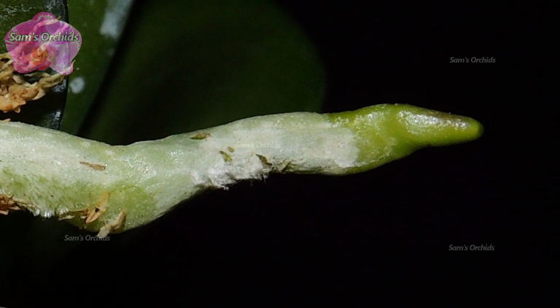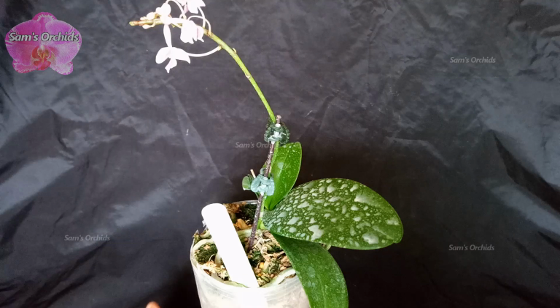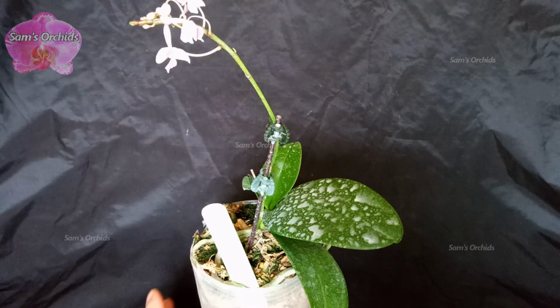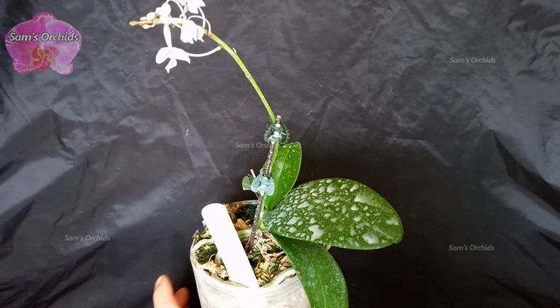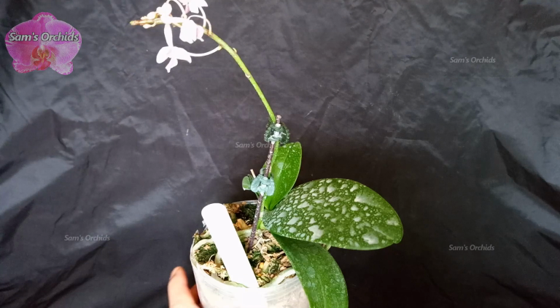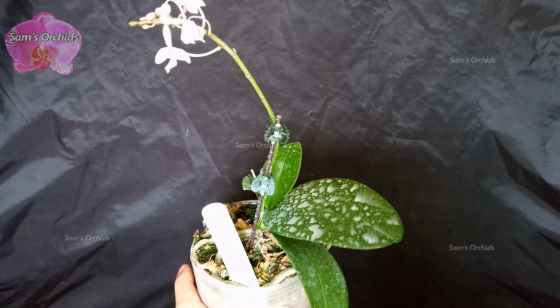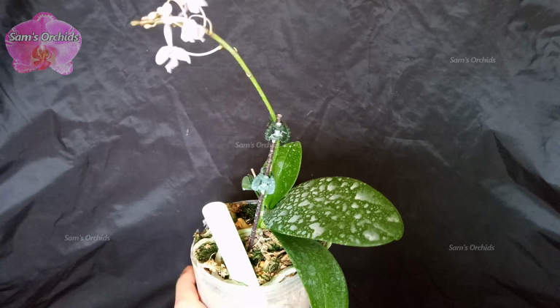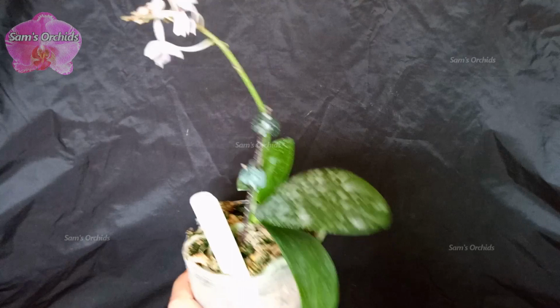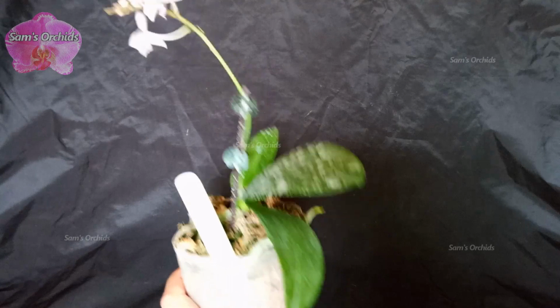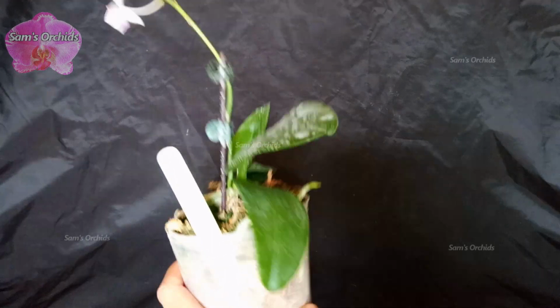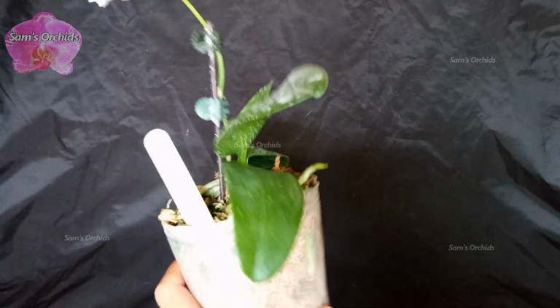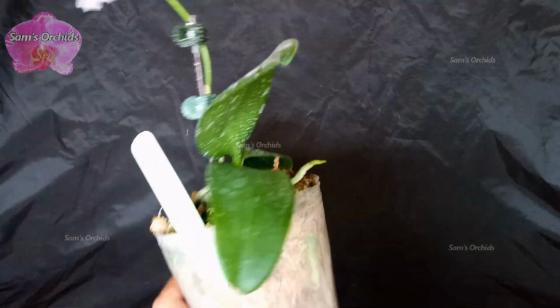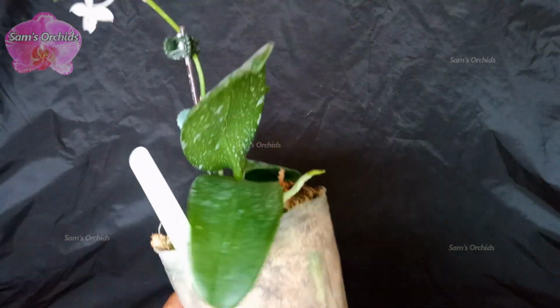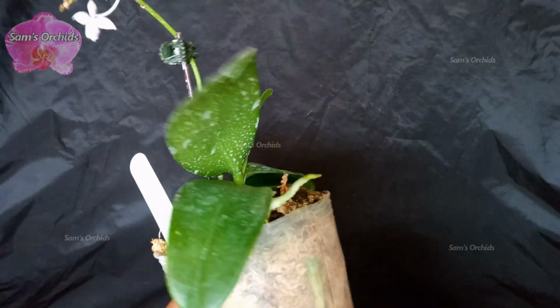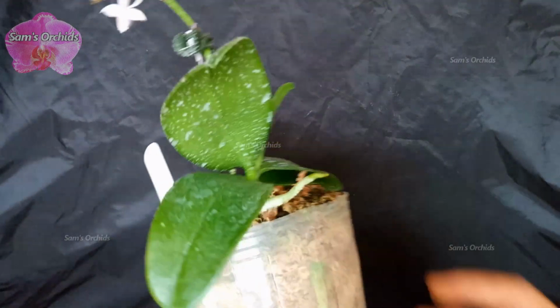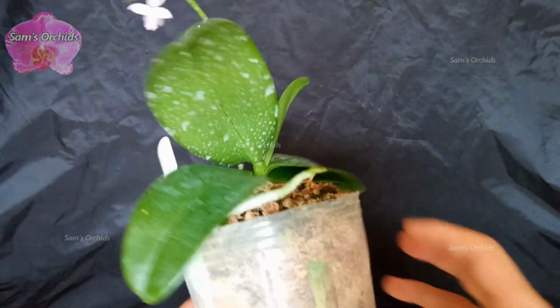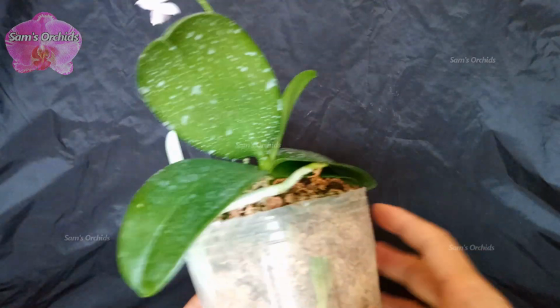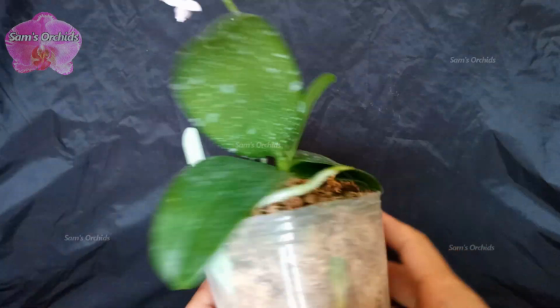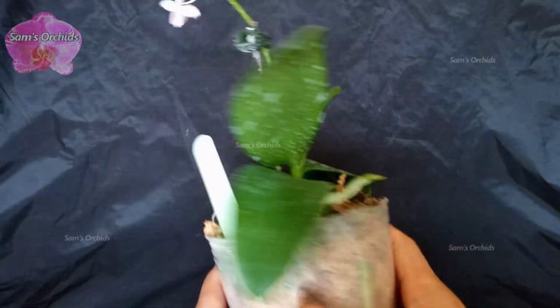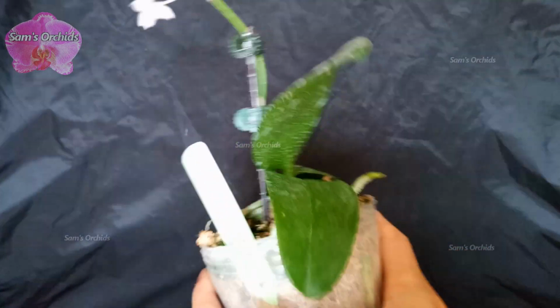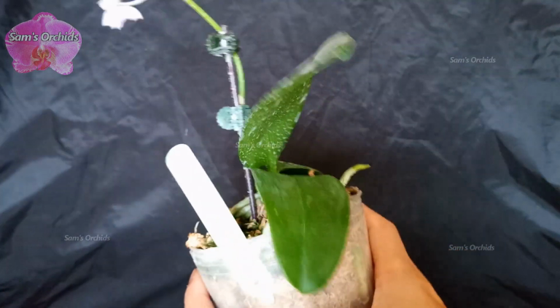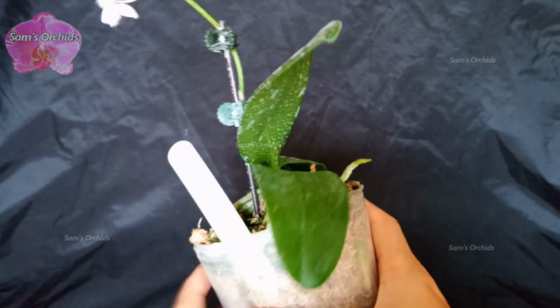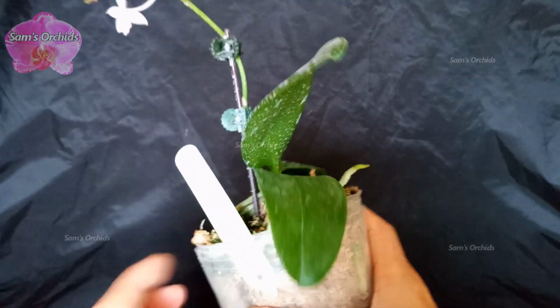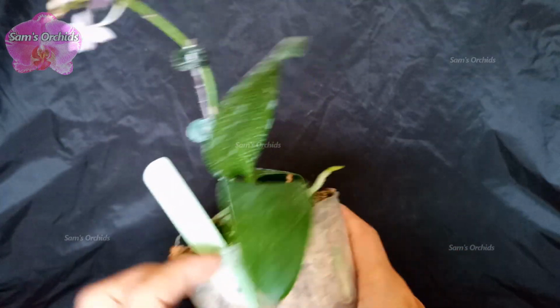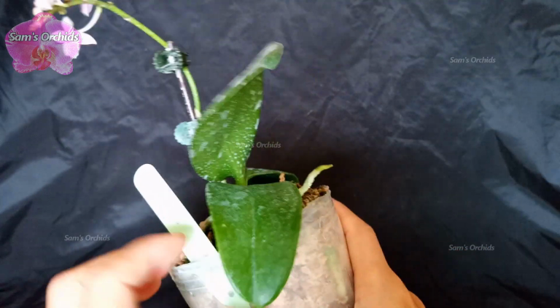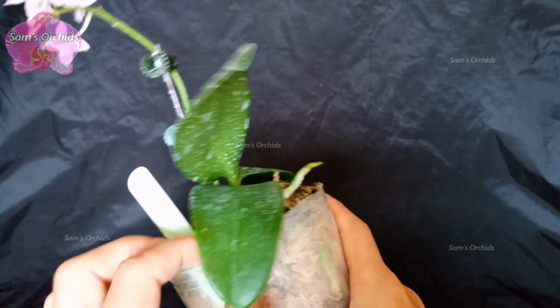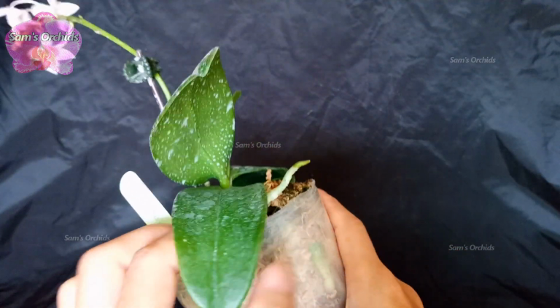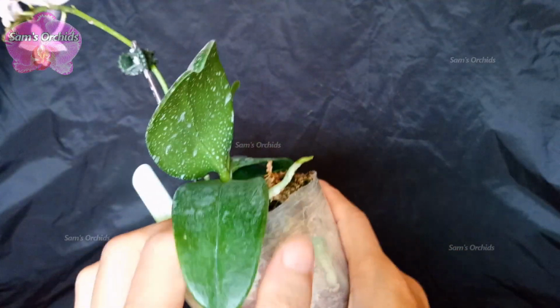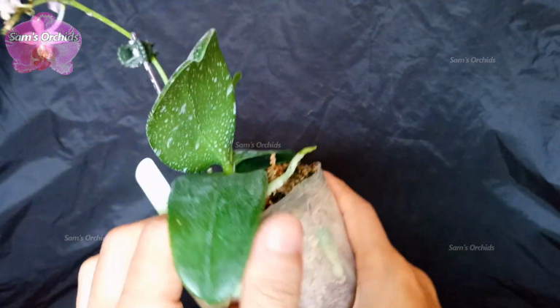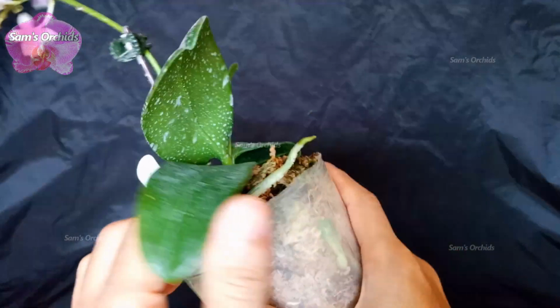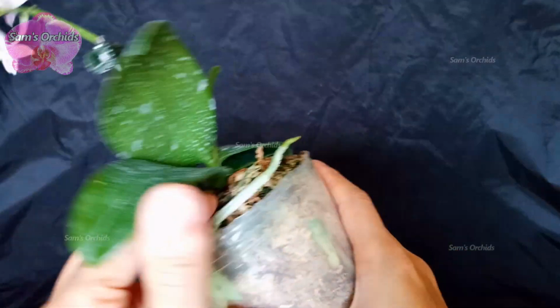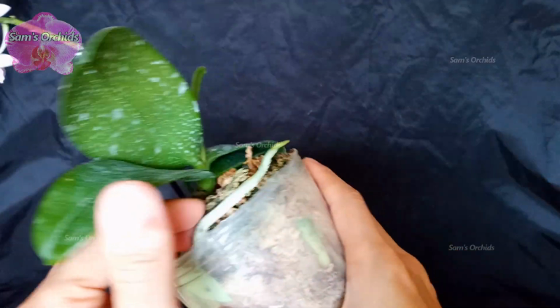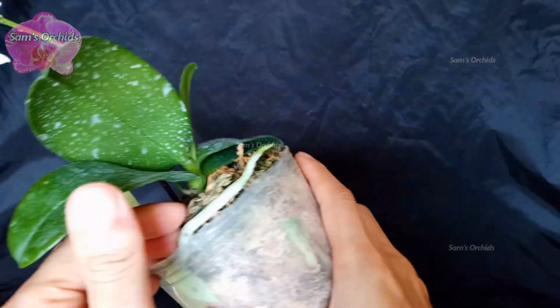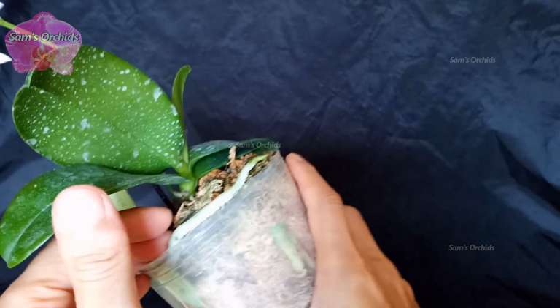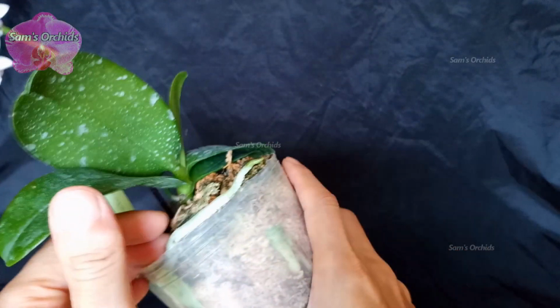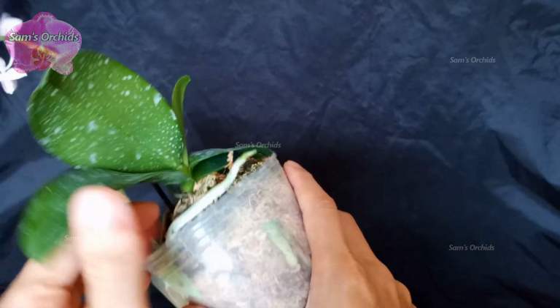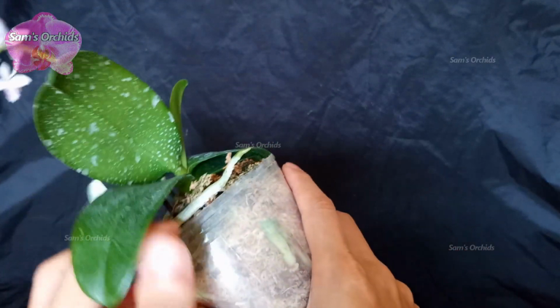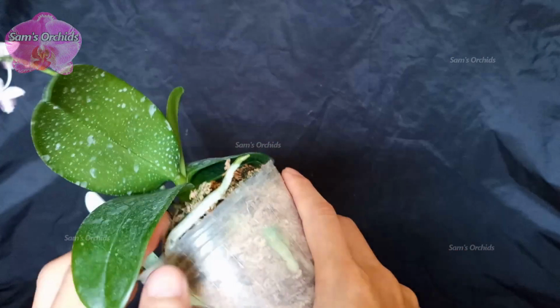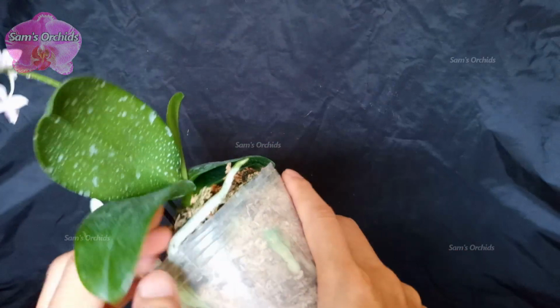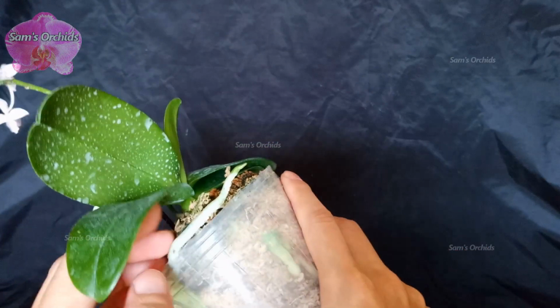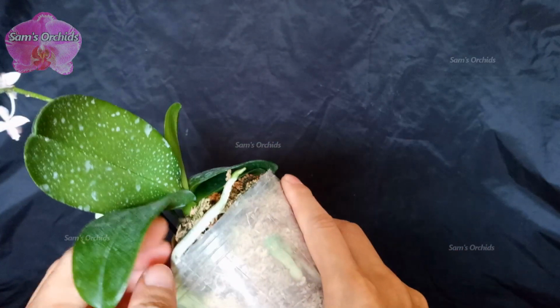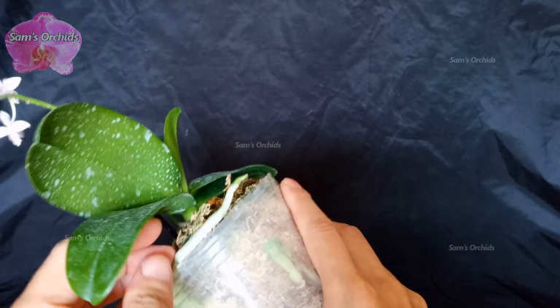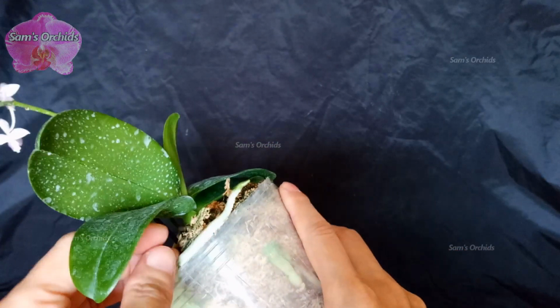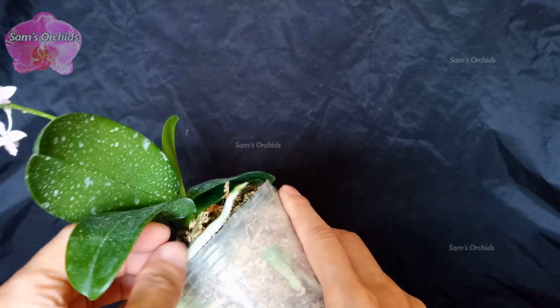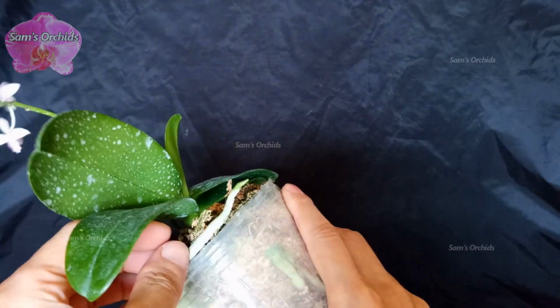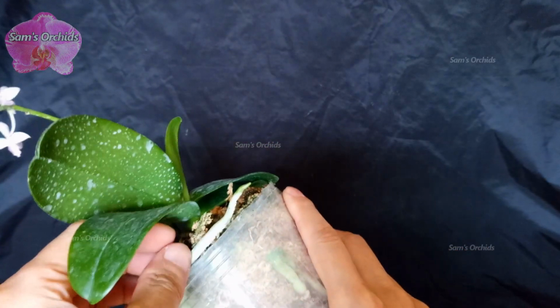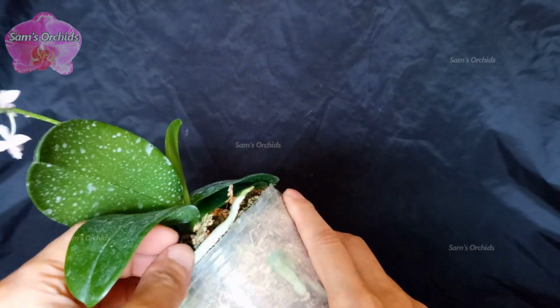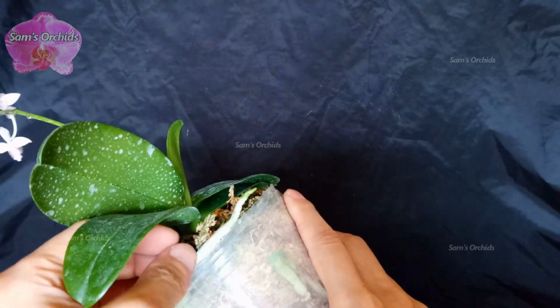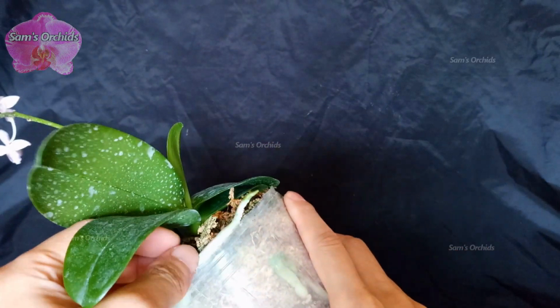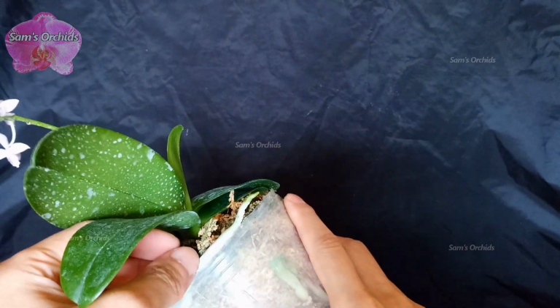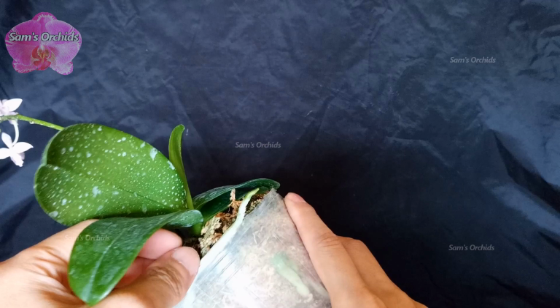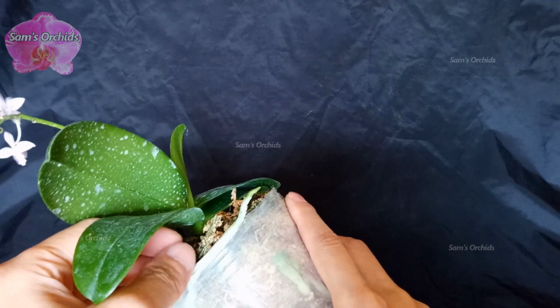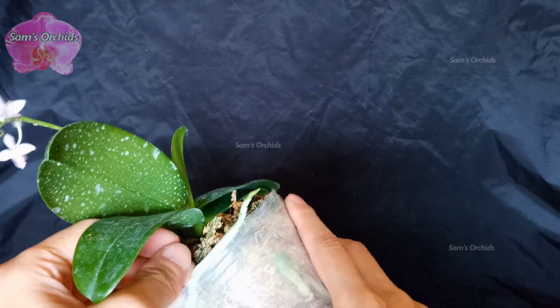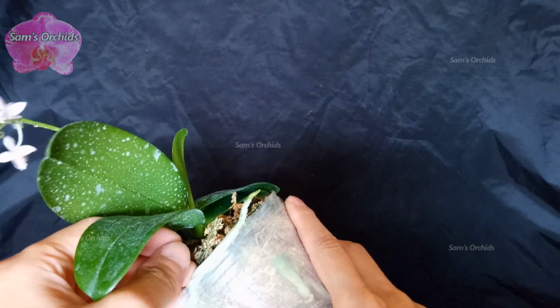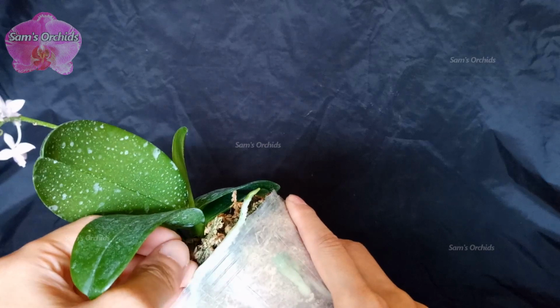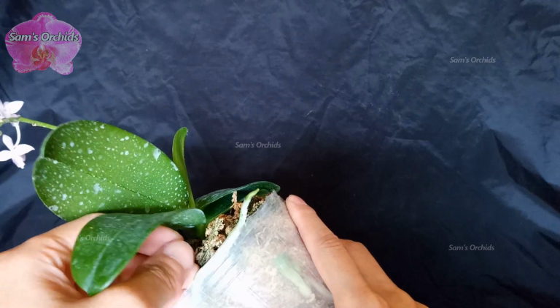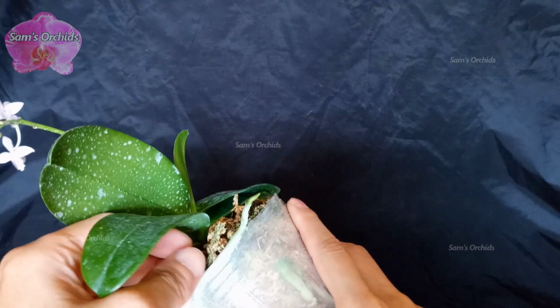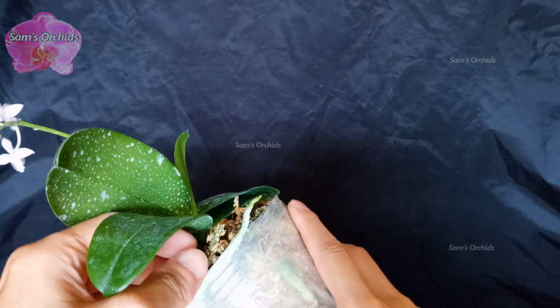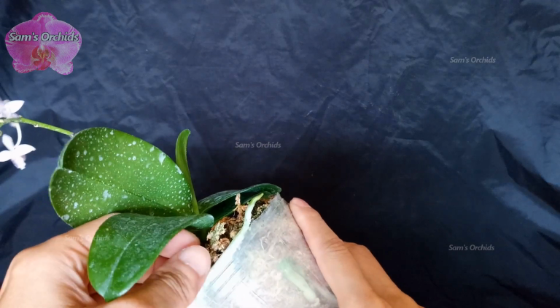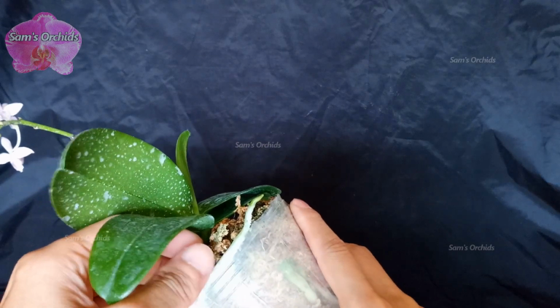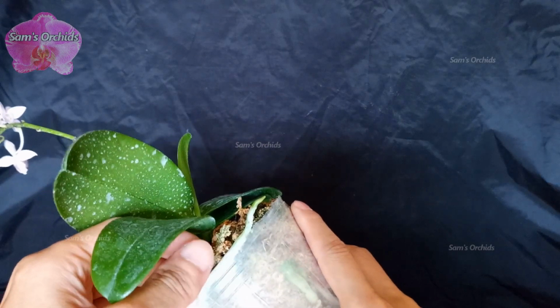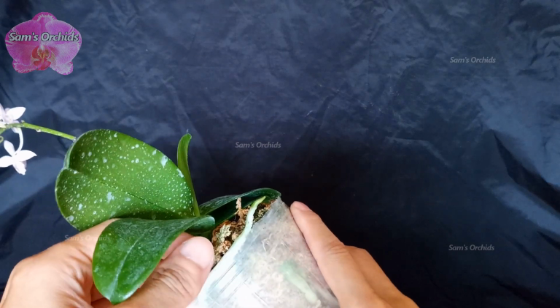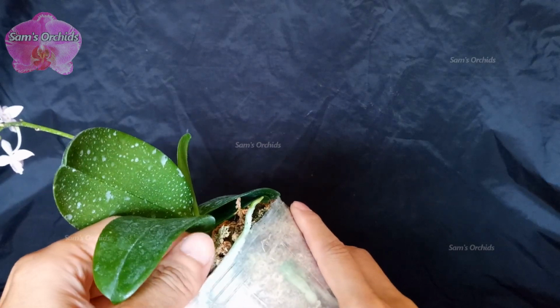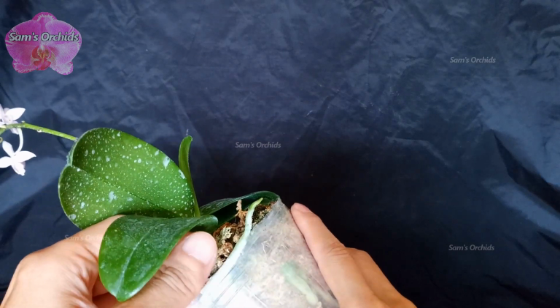Now we can guide the root back into sphagnum moss, so that the root can absorb the moisture and fertilizers retained in the sphagnum moss.